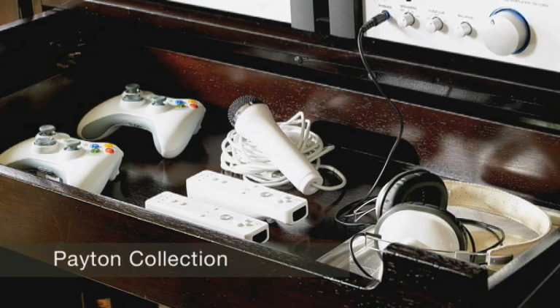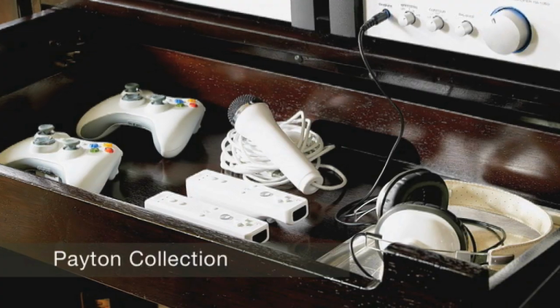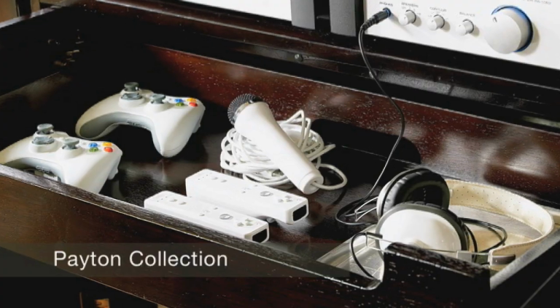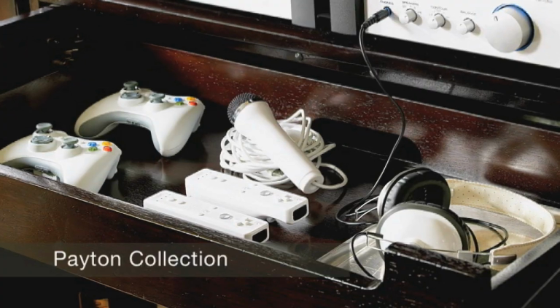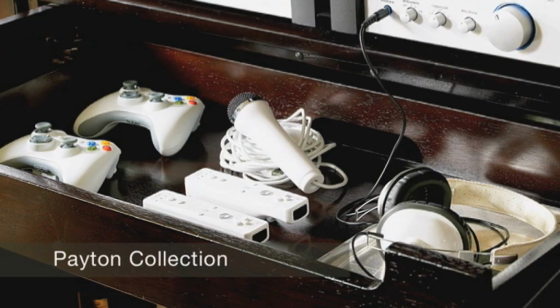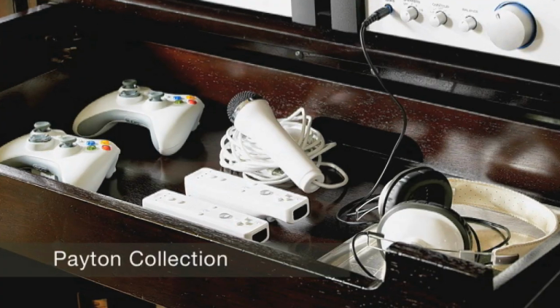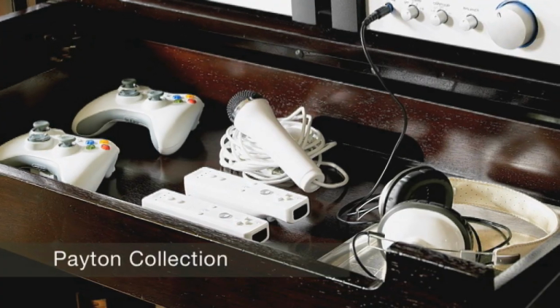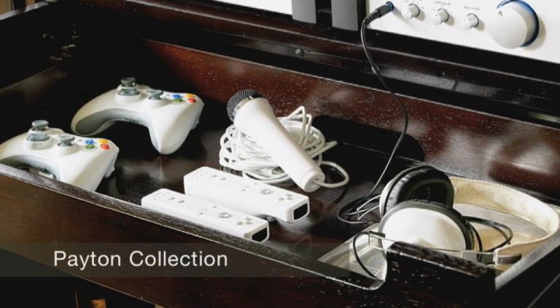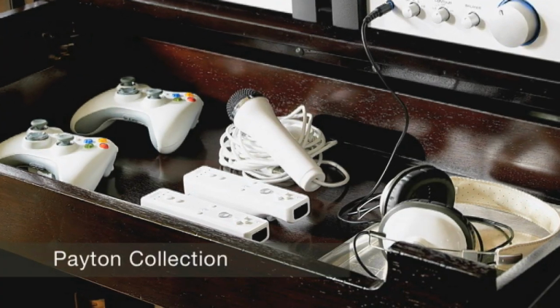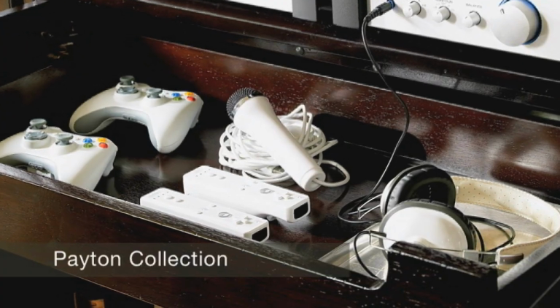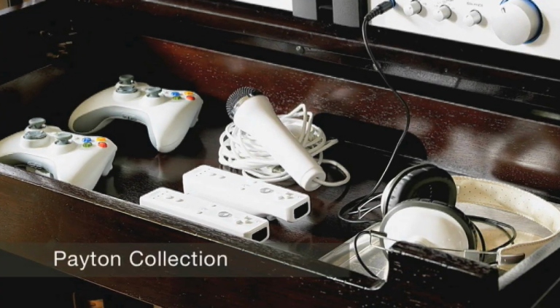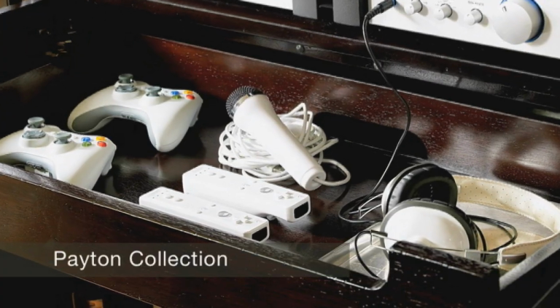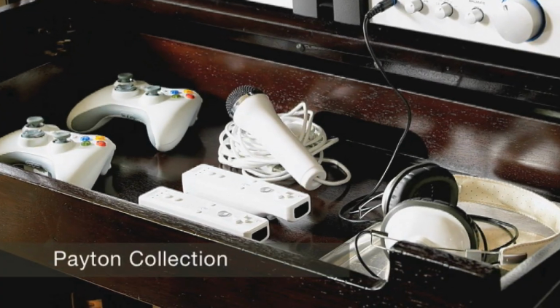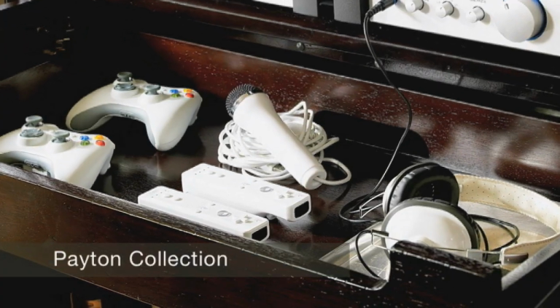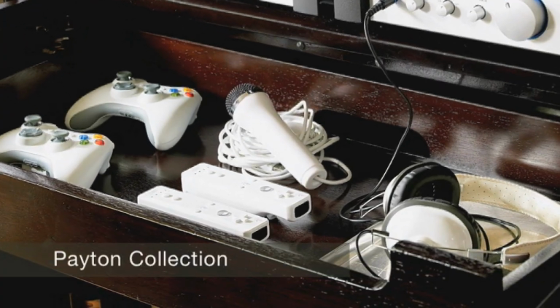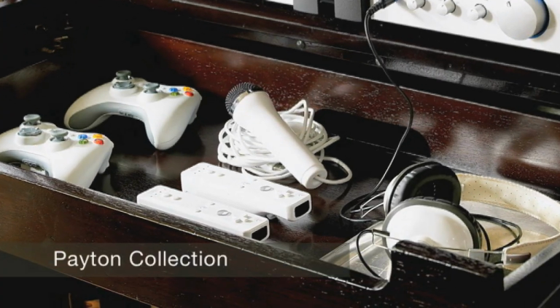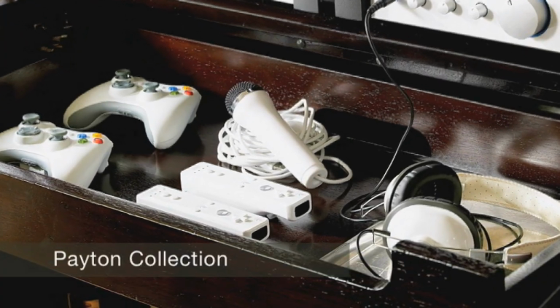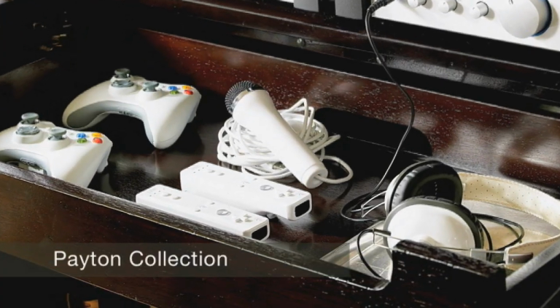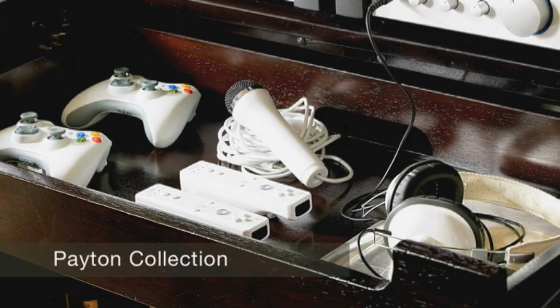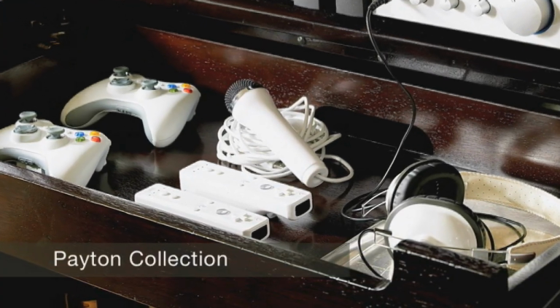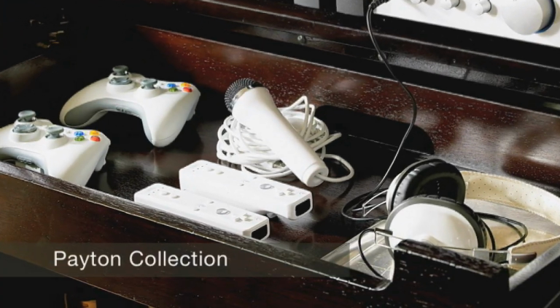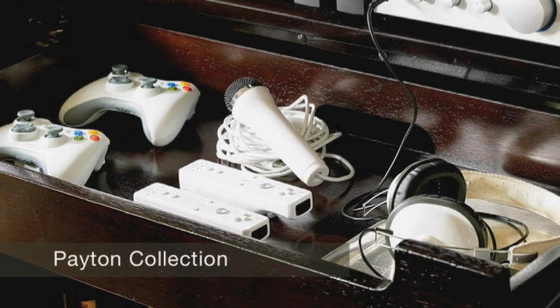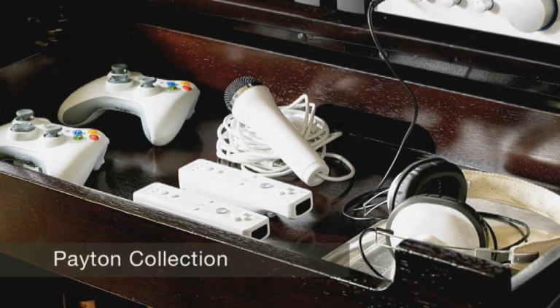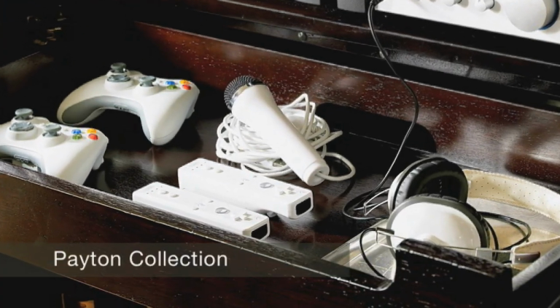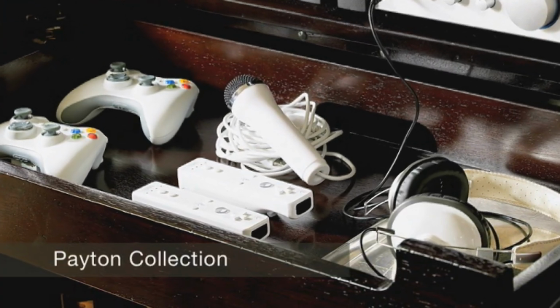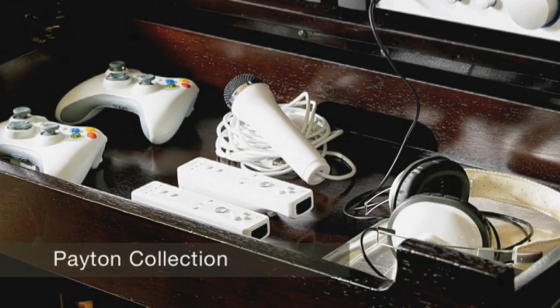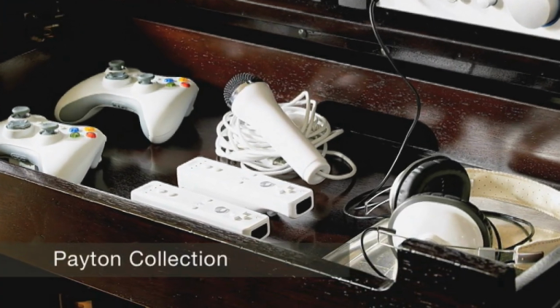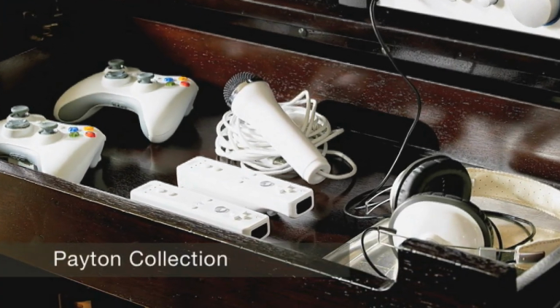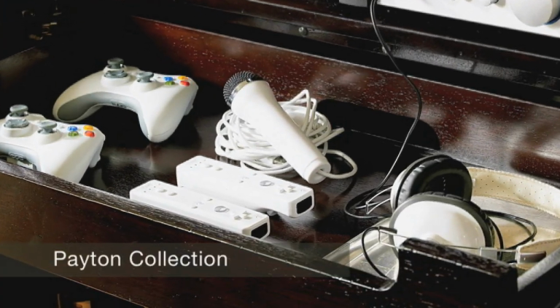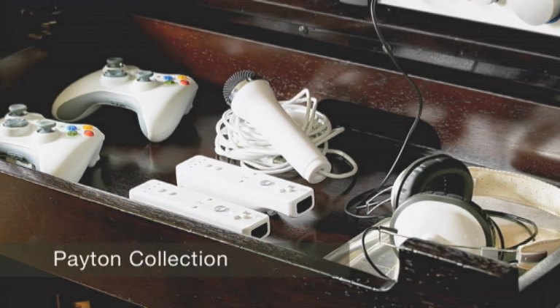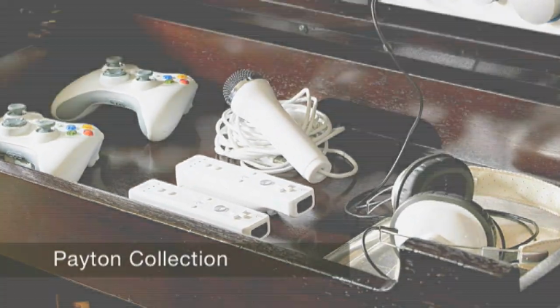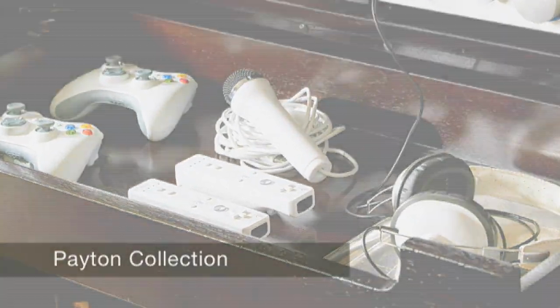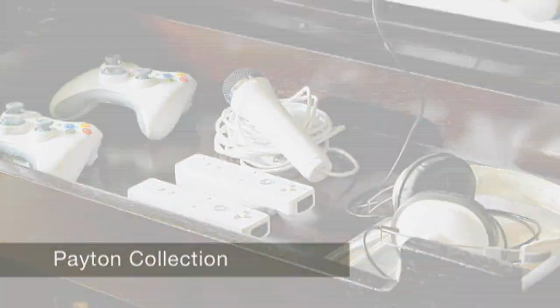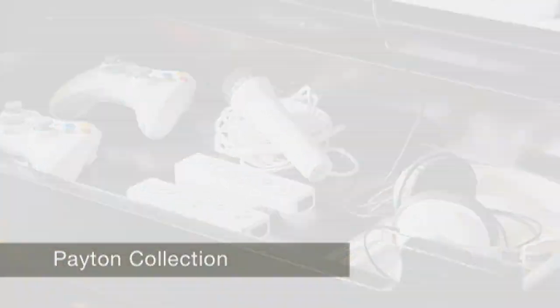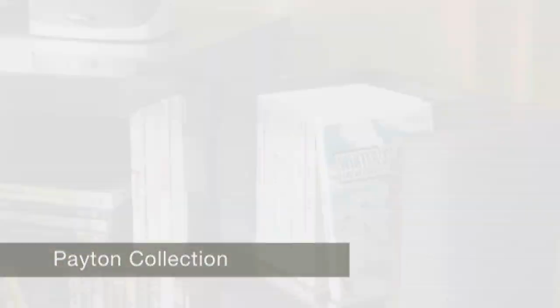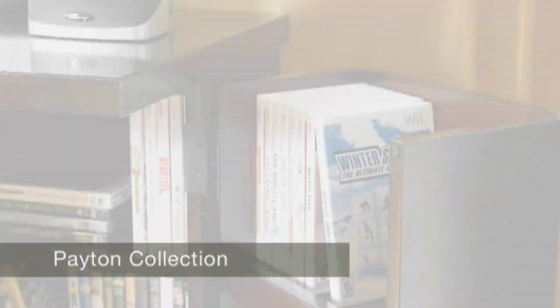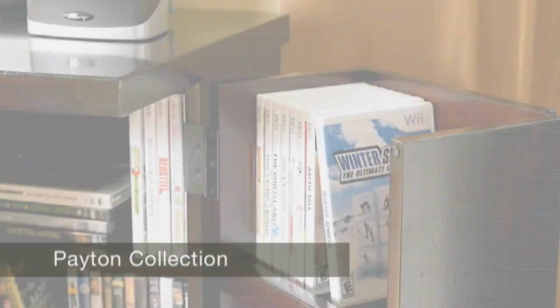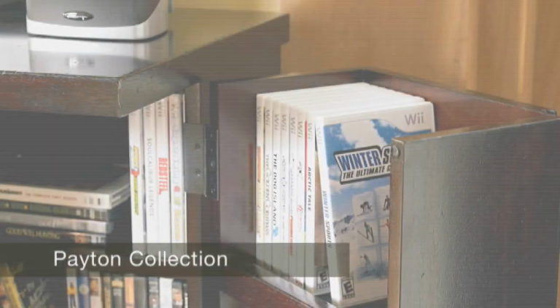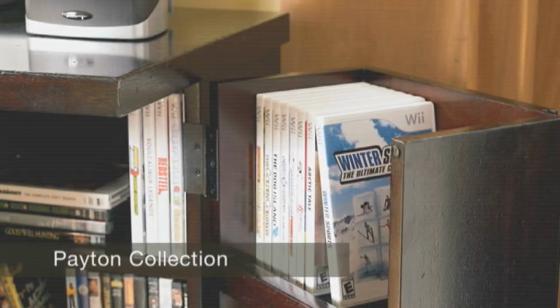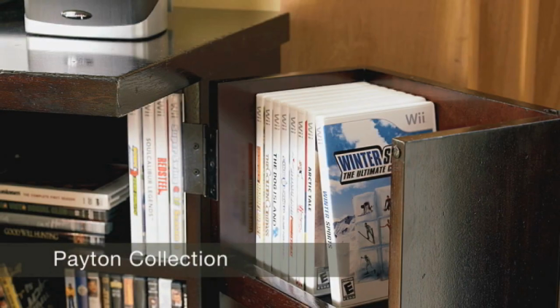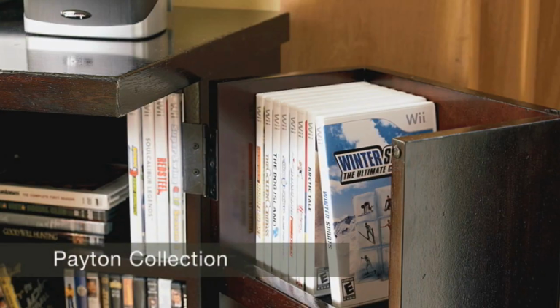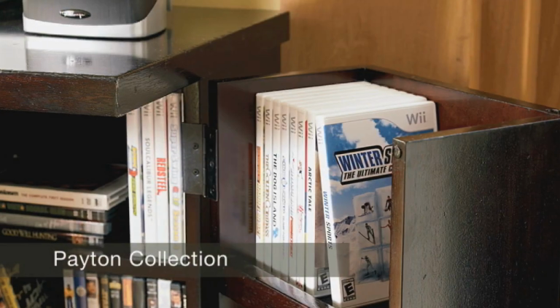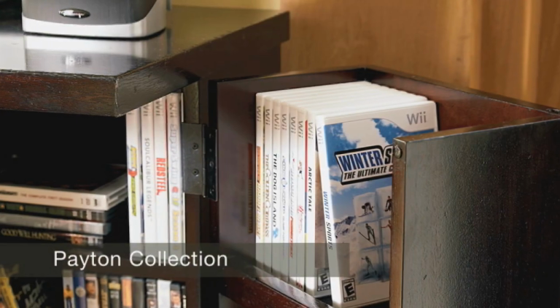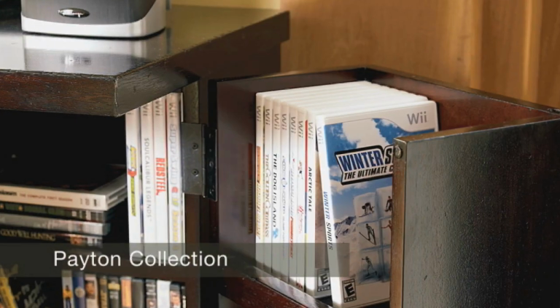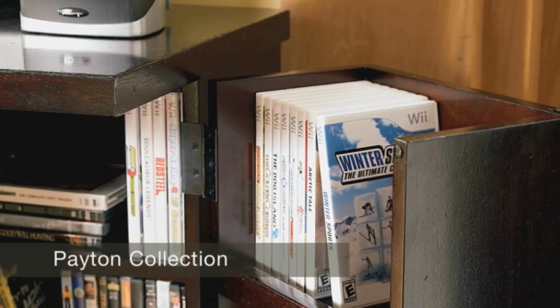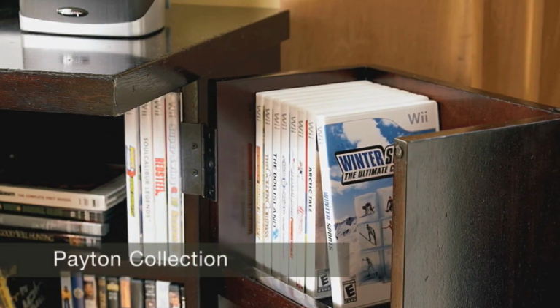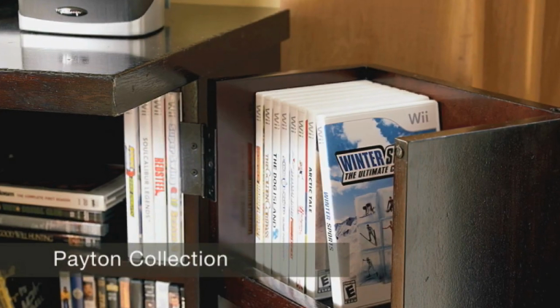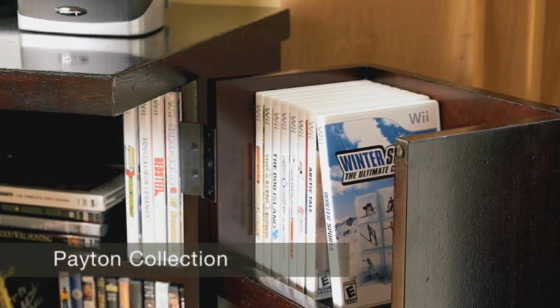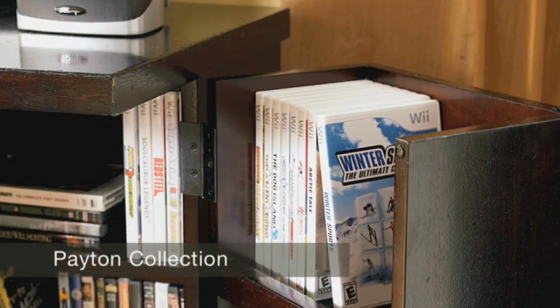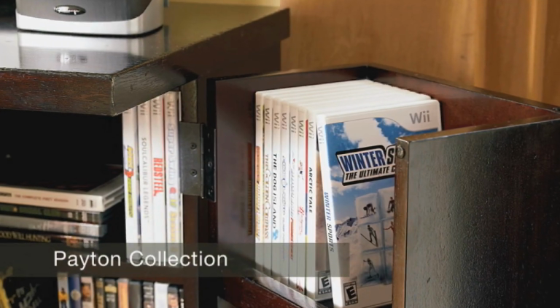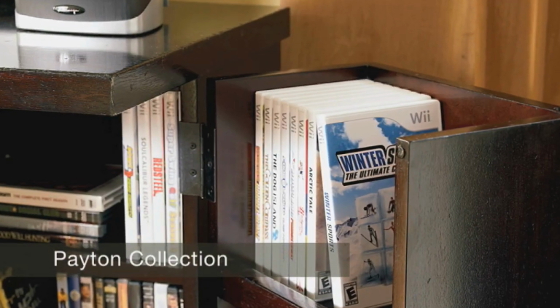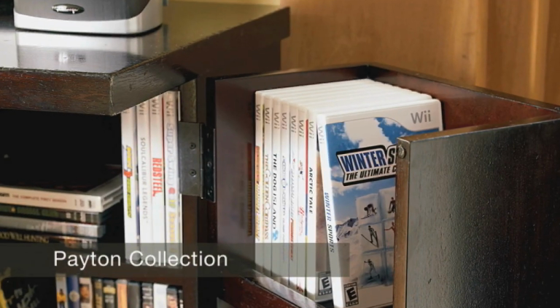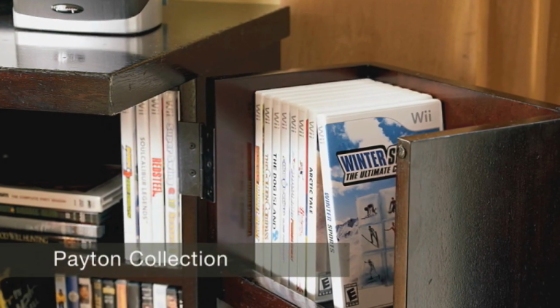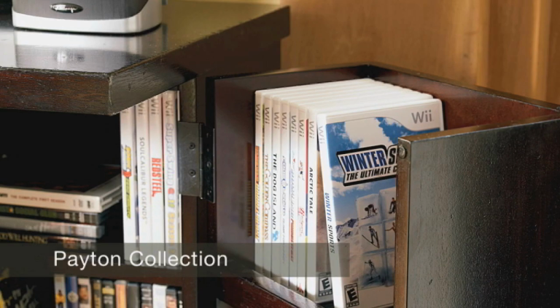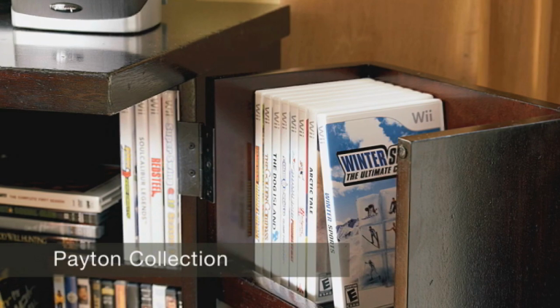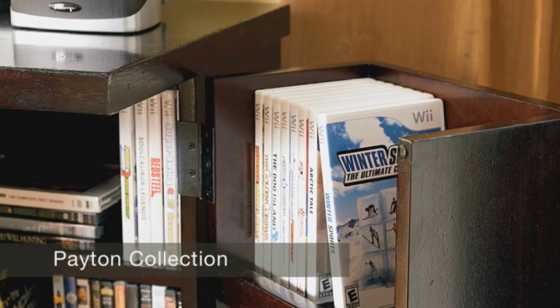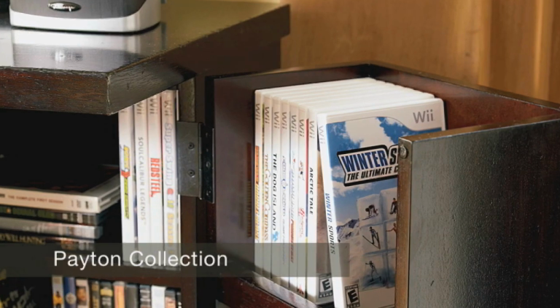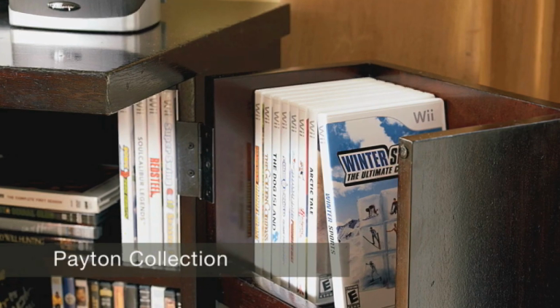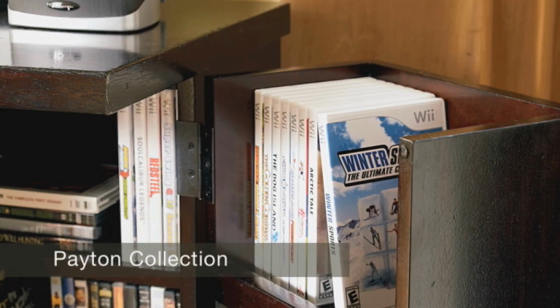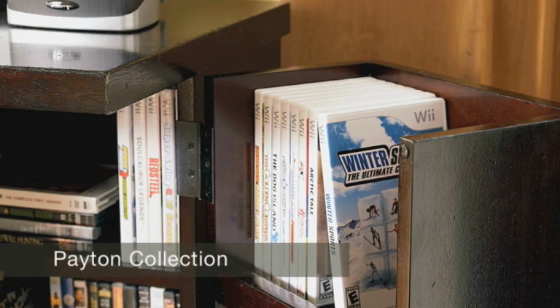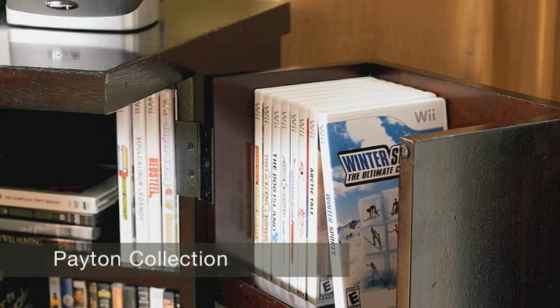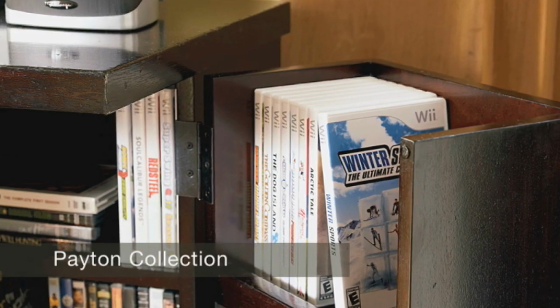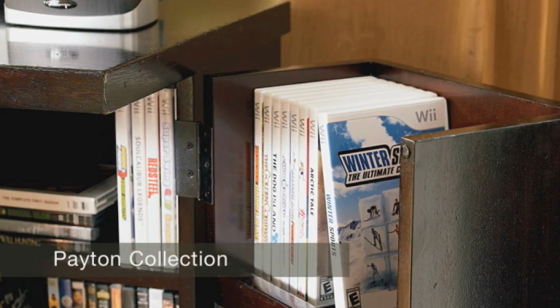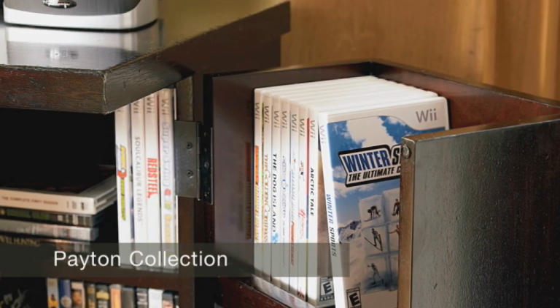Really well-designed closet. When you open it up, everything is right there in front of you. You can find it. It's organized. It's fantastic.